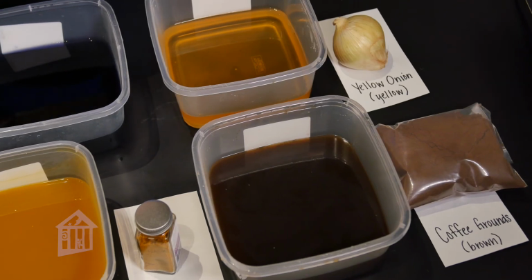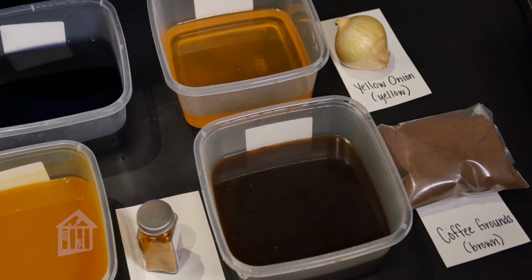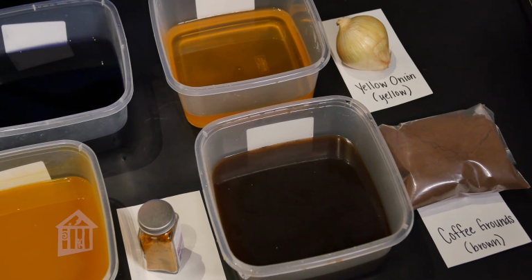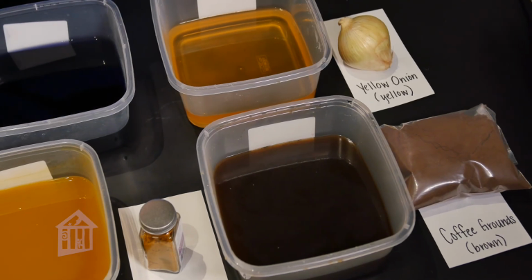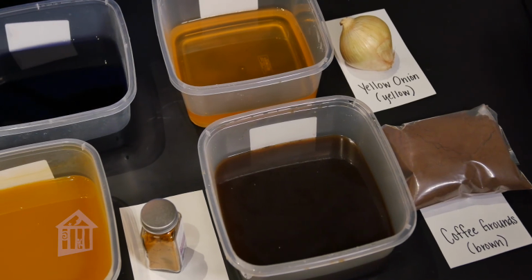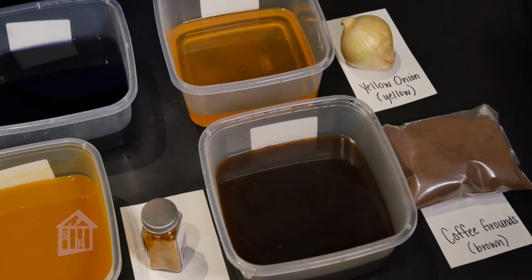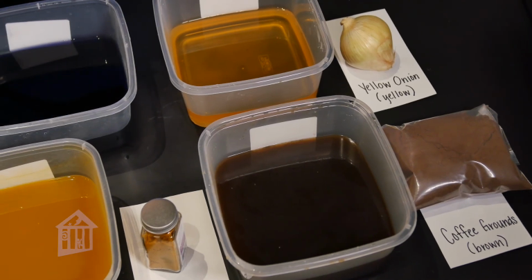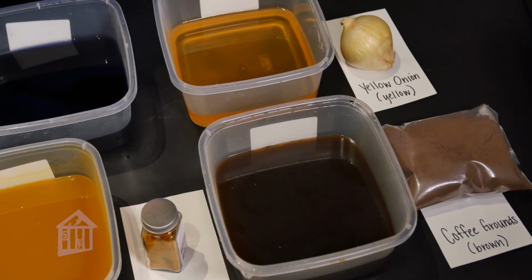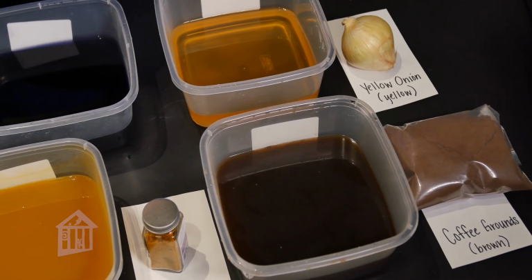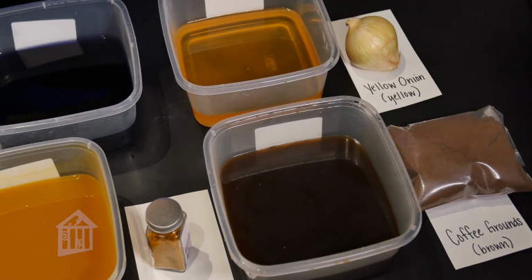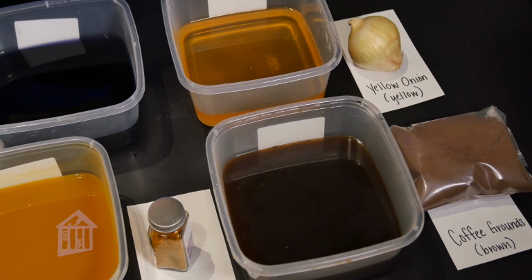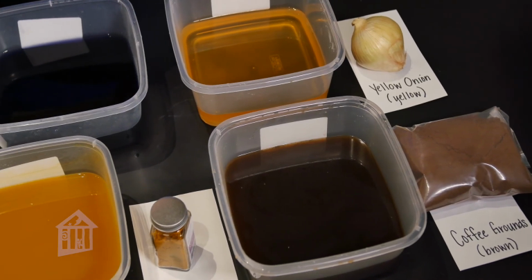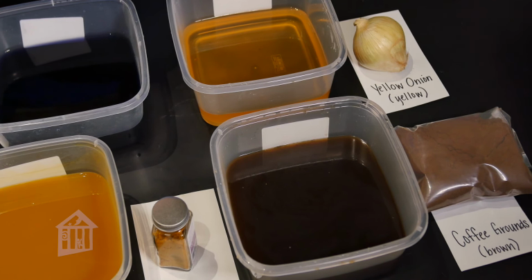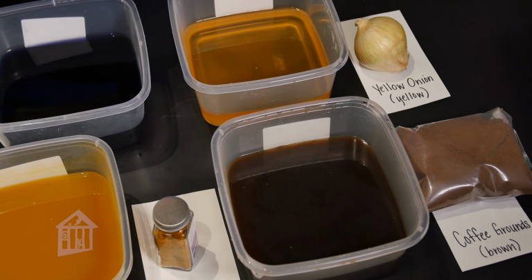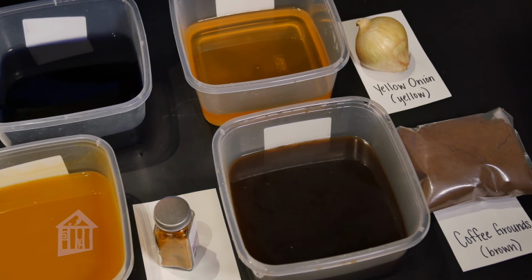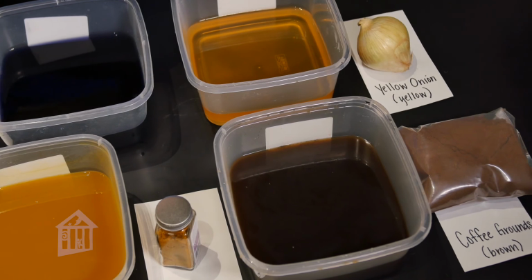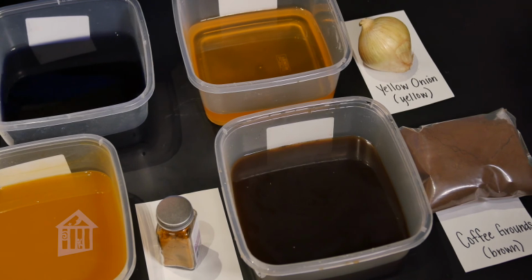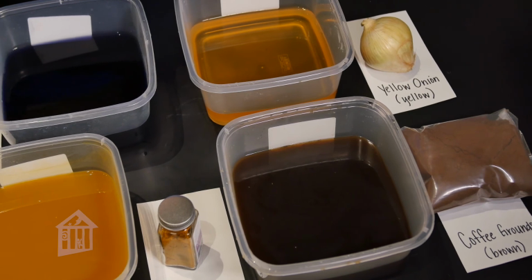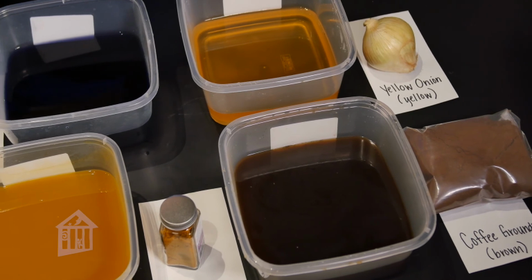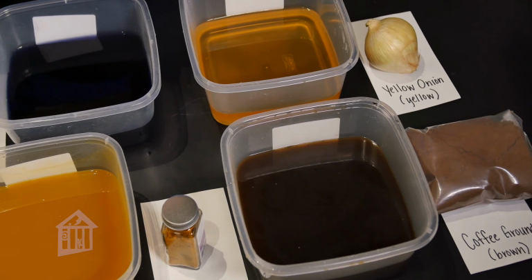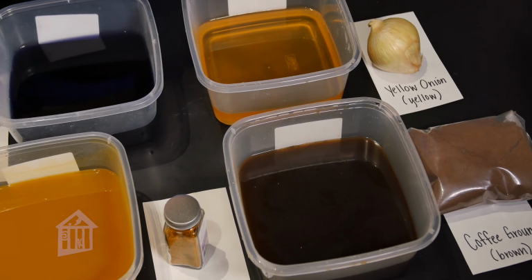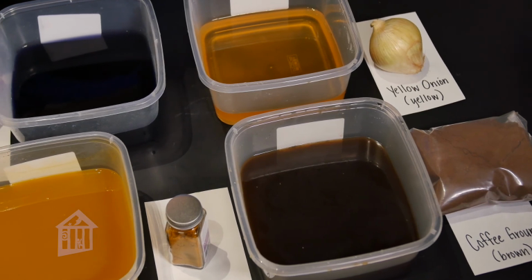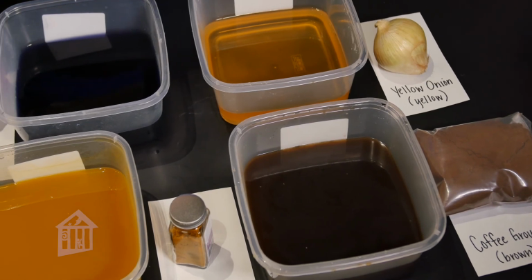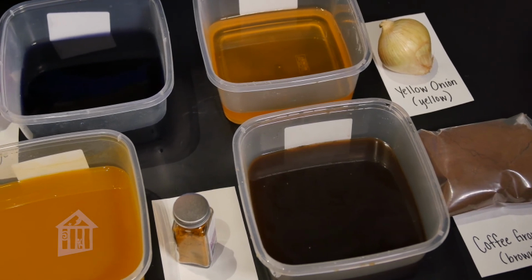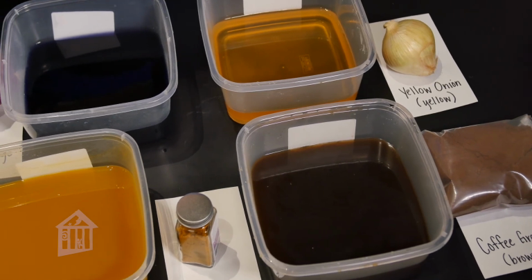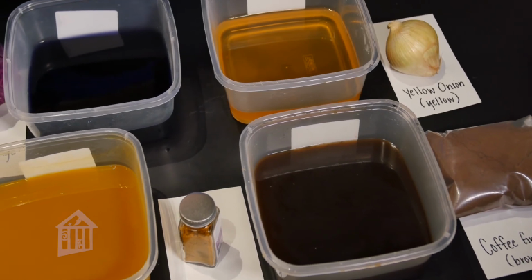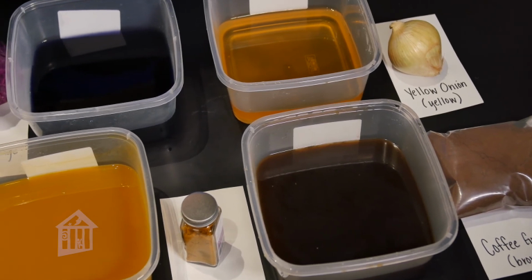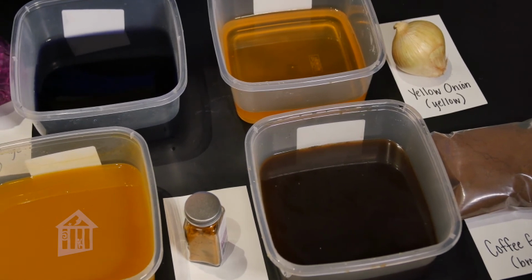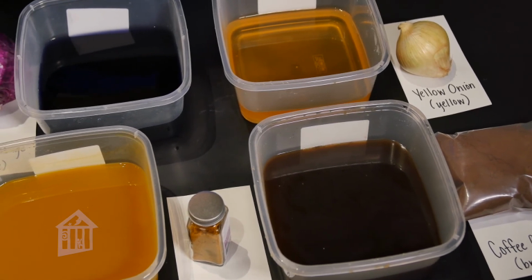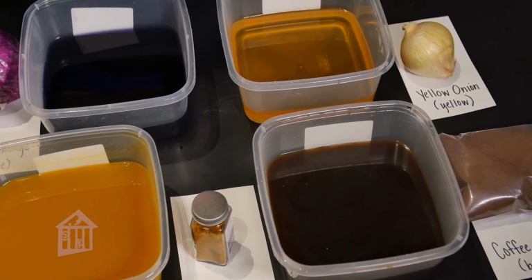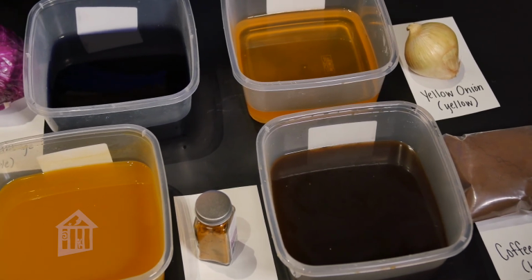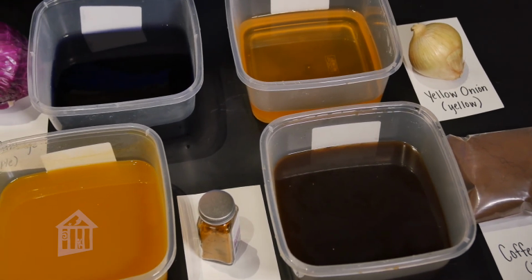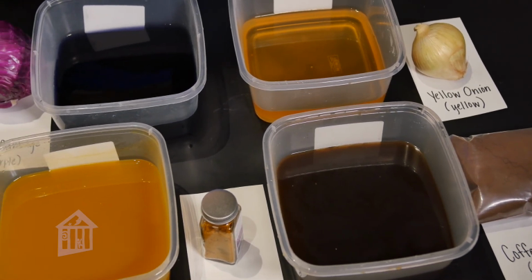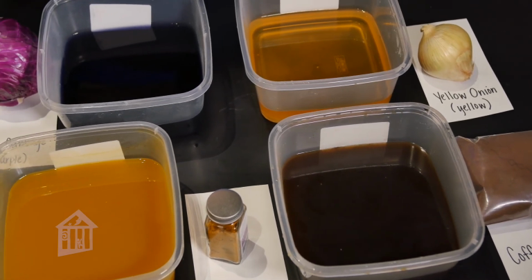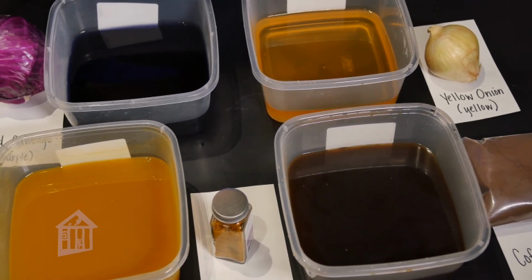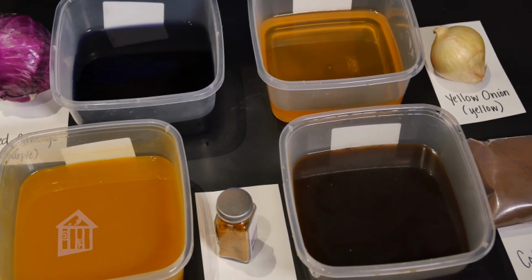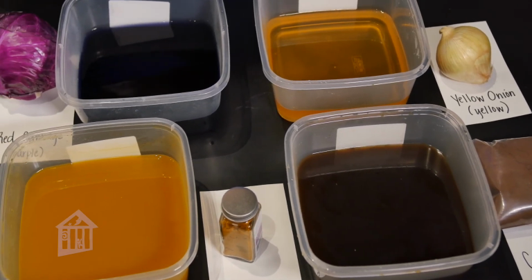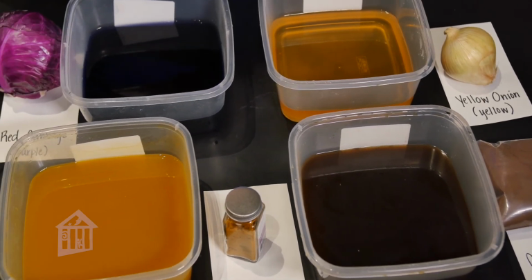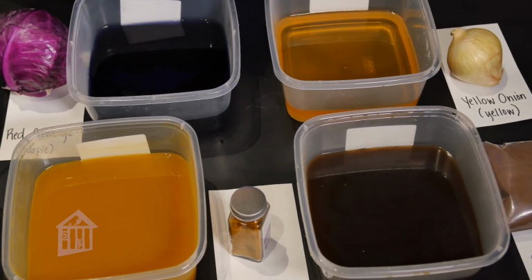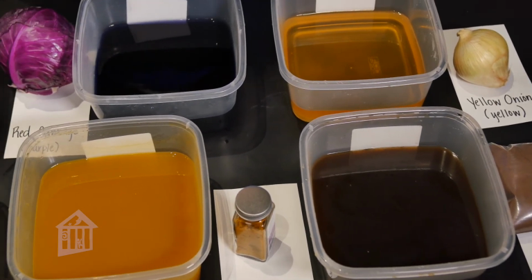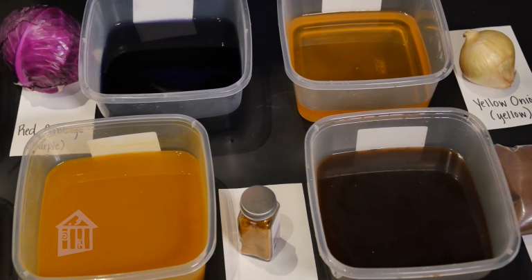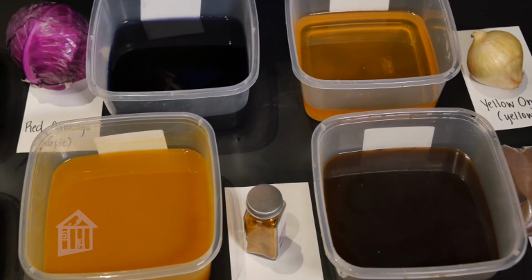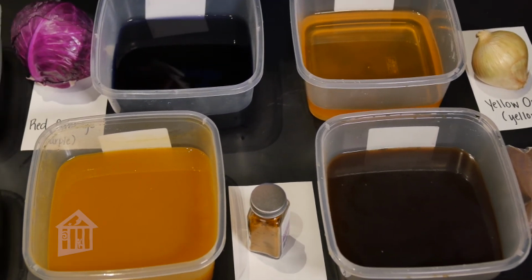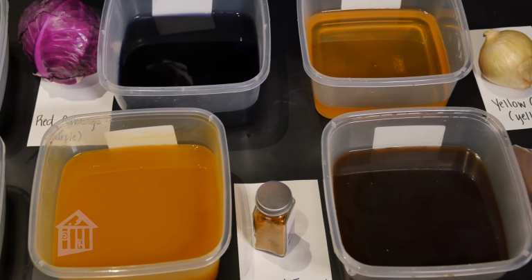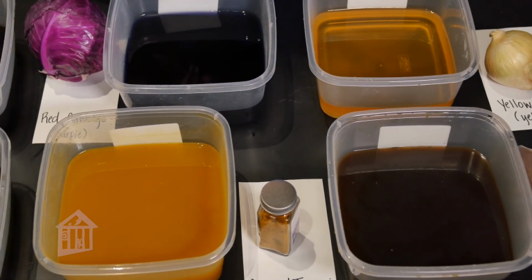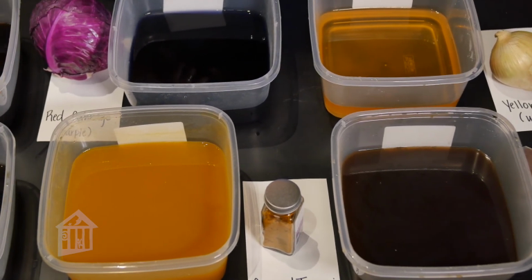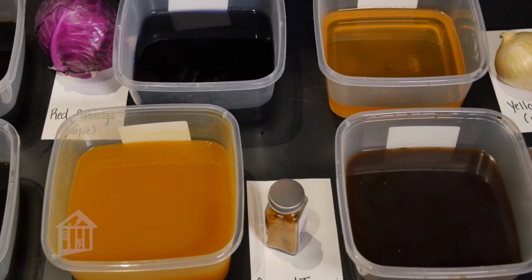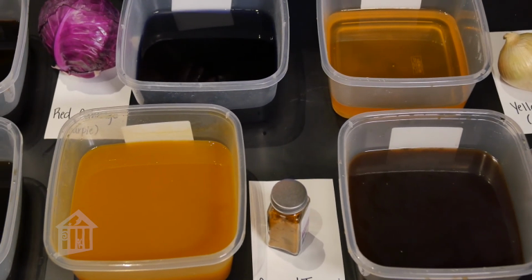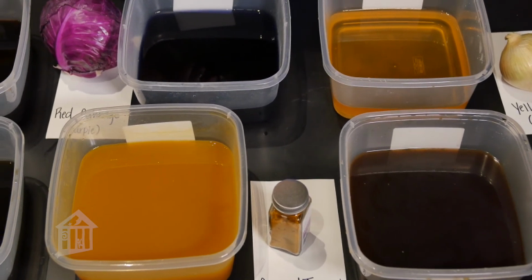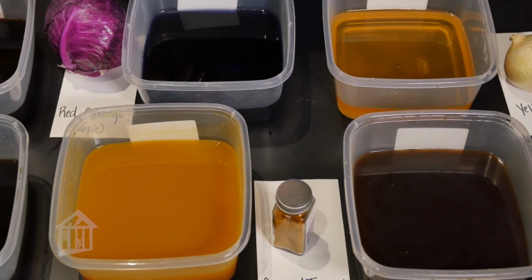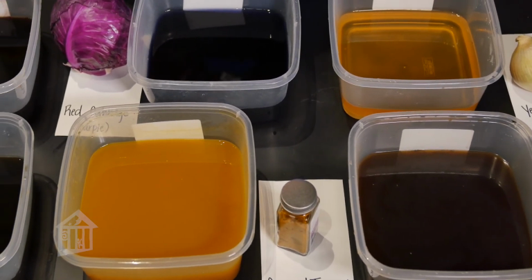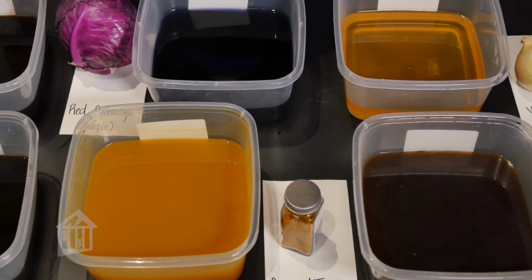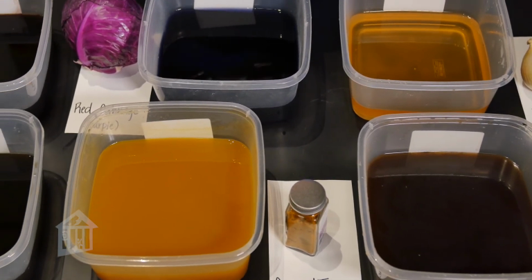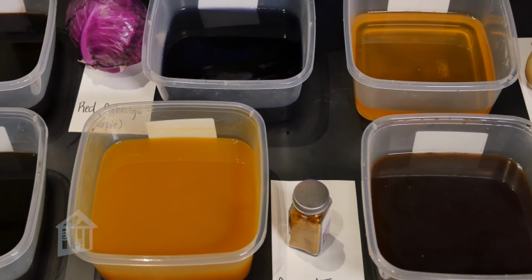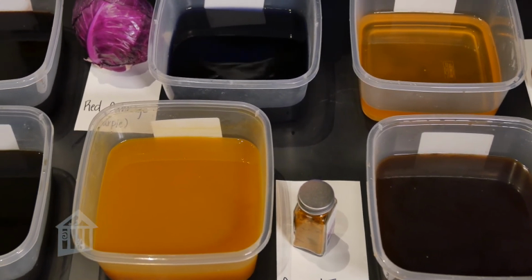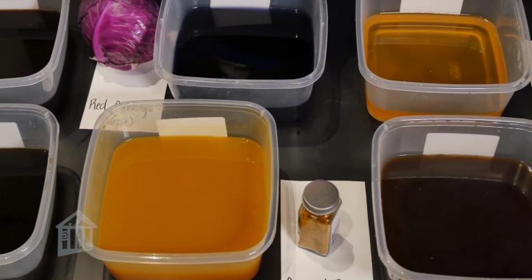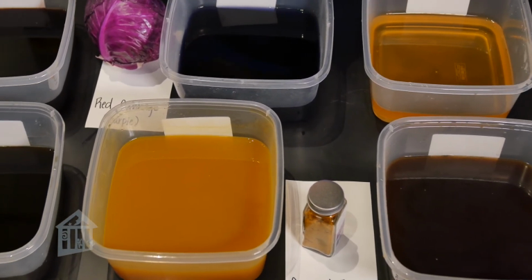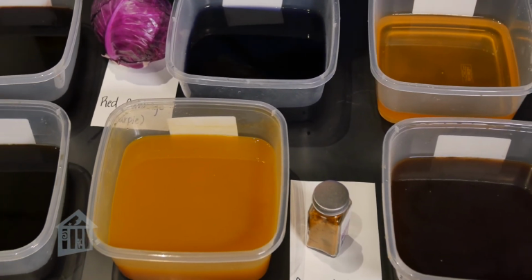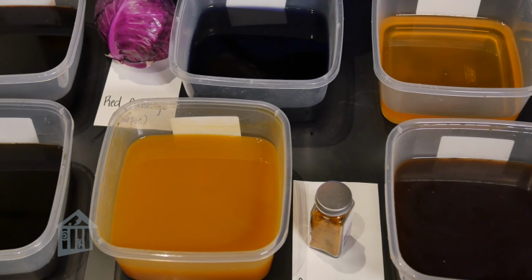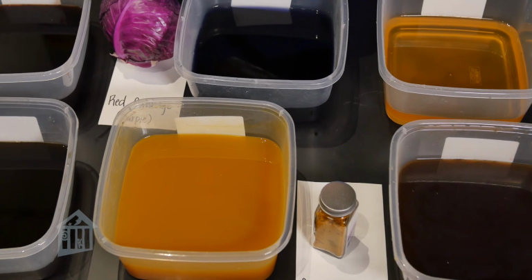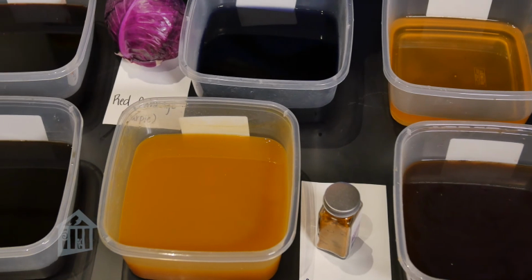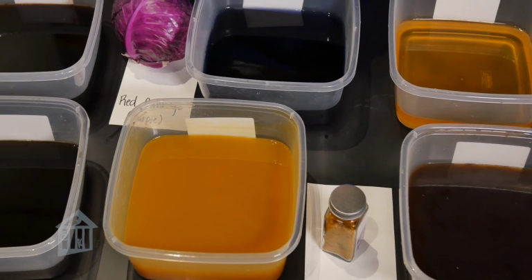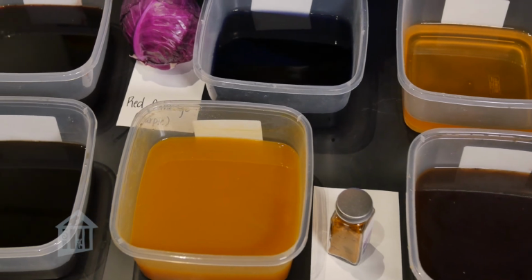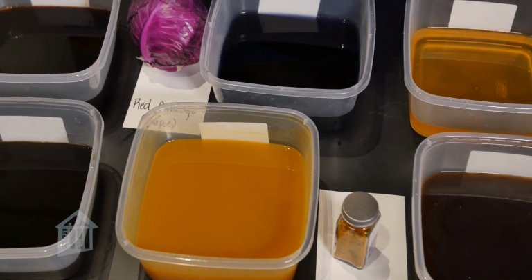Once the fabric mixture has boiled for an hour and has cooled down, wring out any excess water. Now your fabric is ready for dyeing.